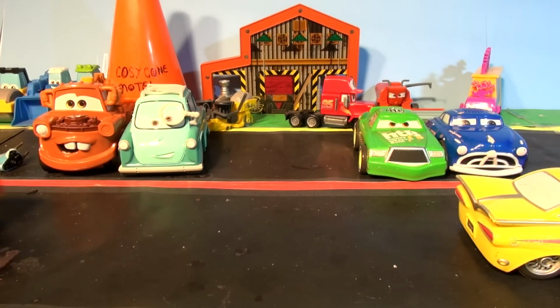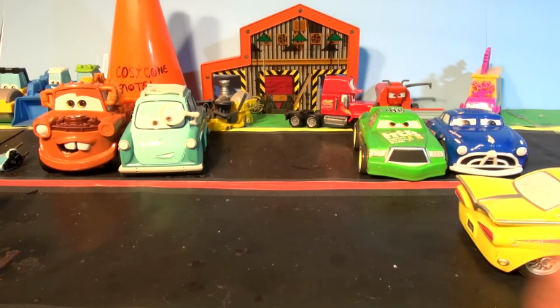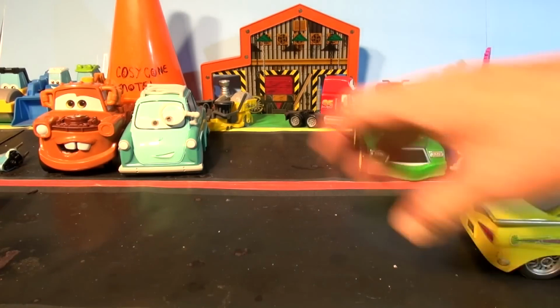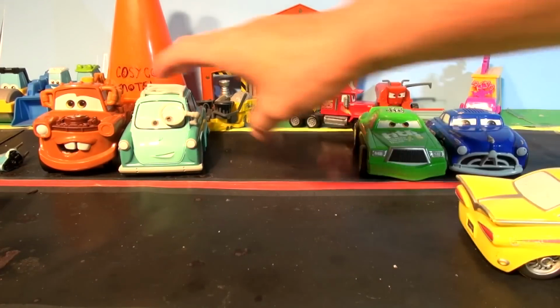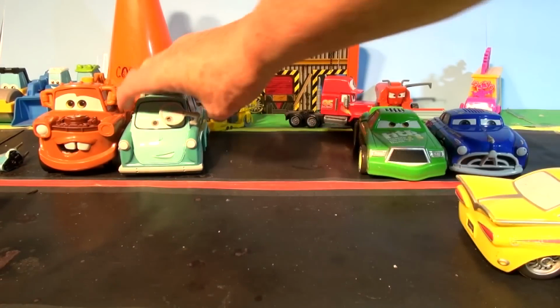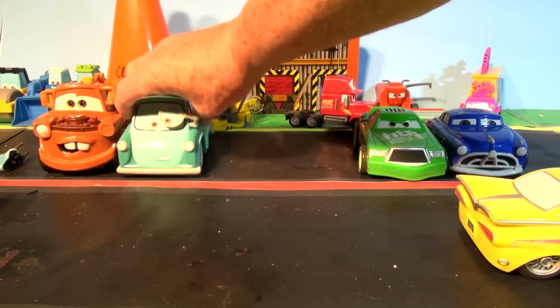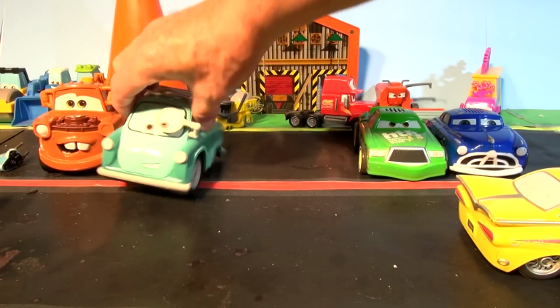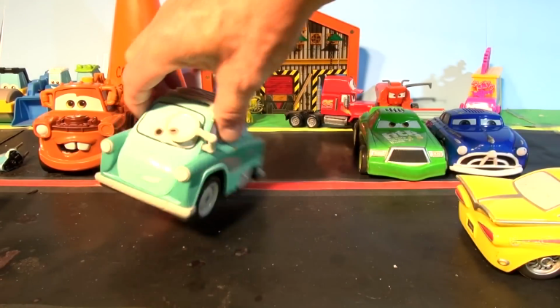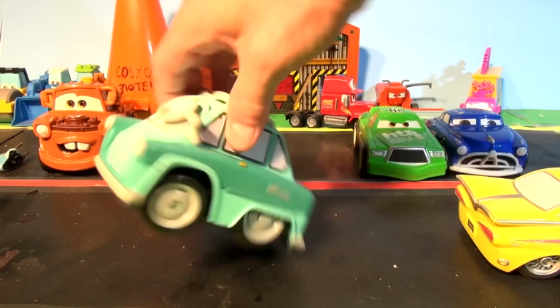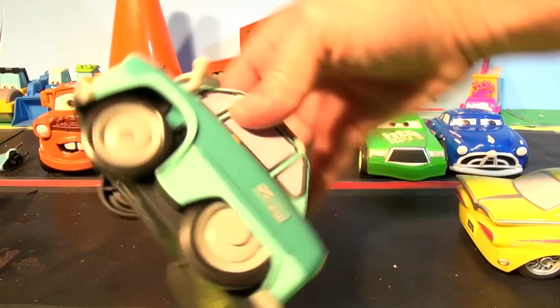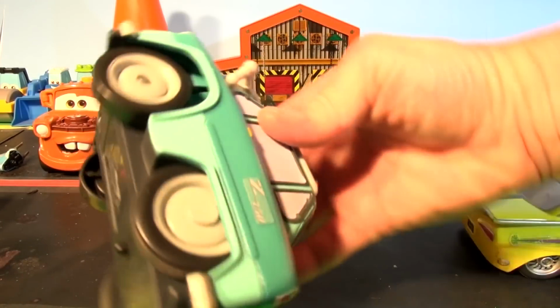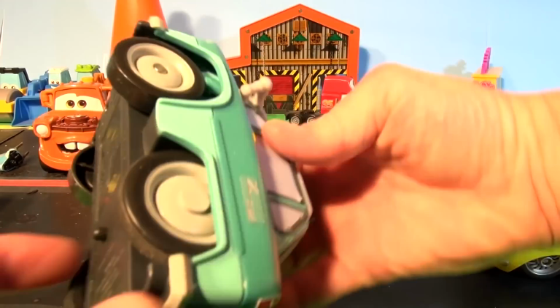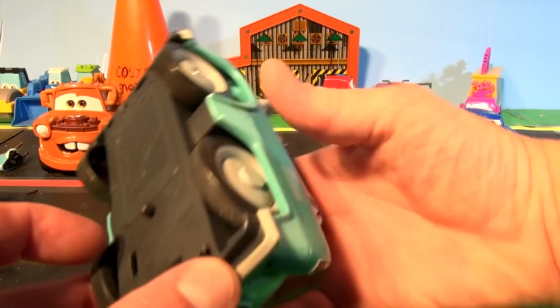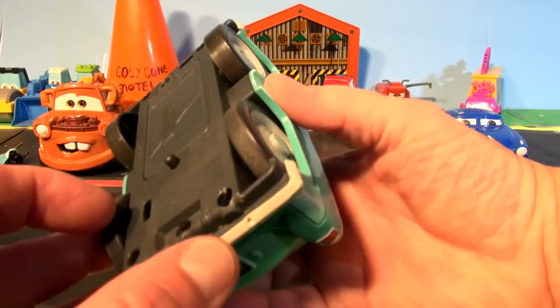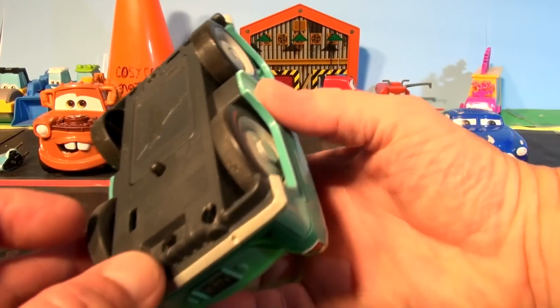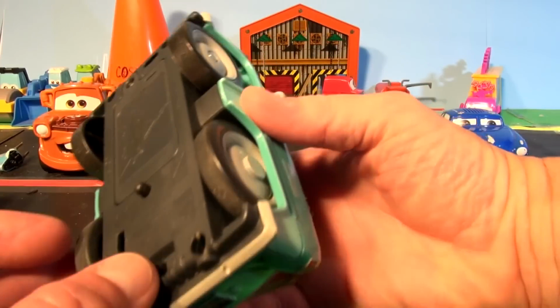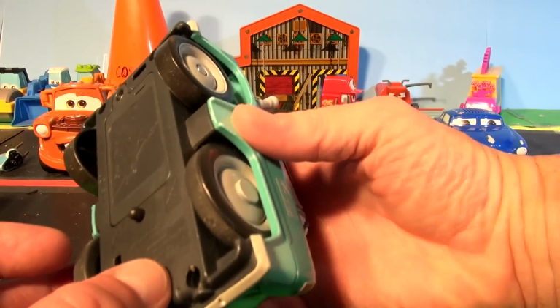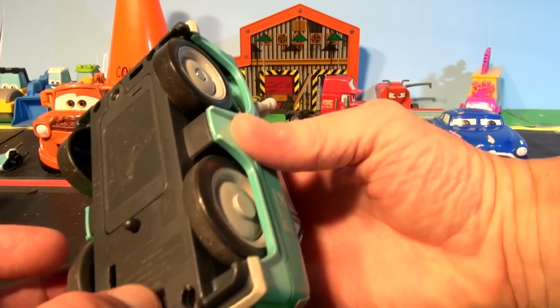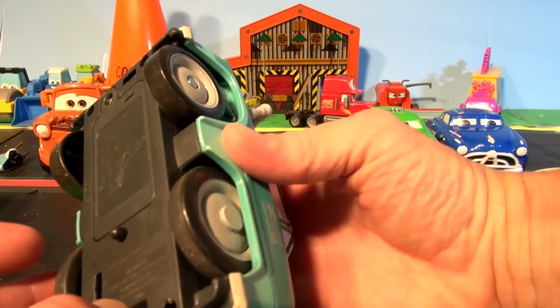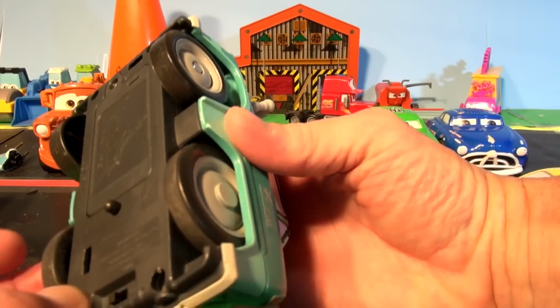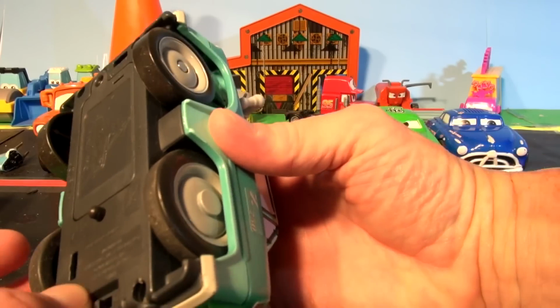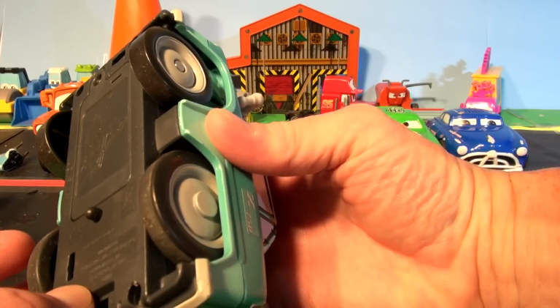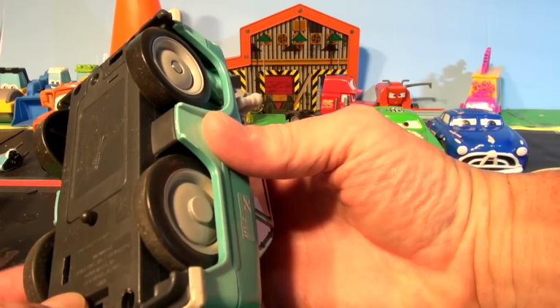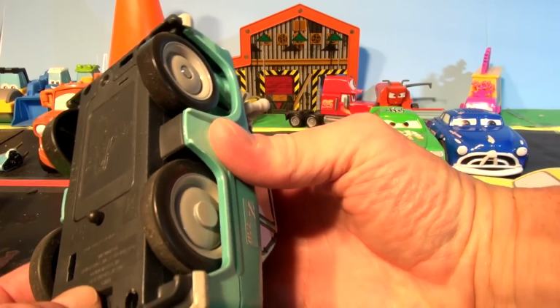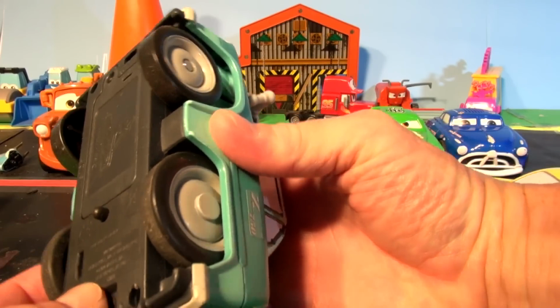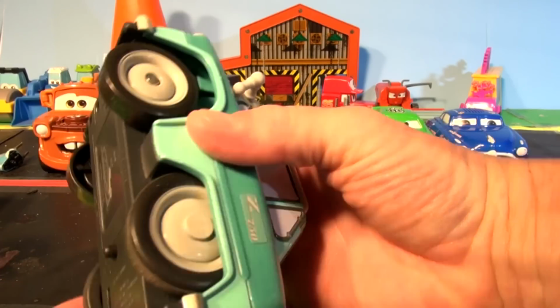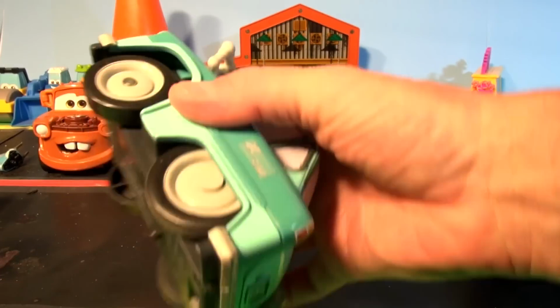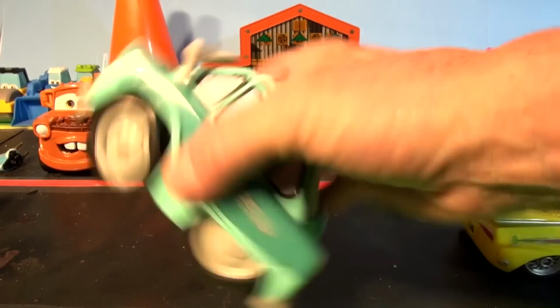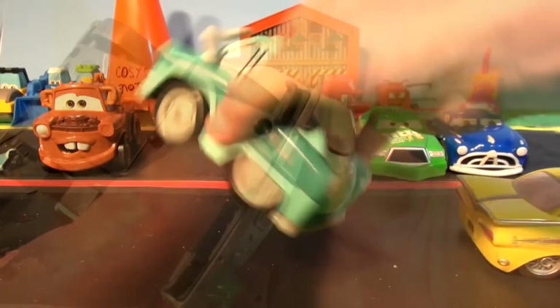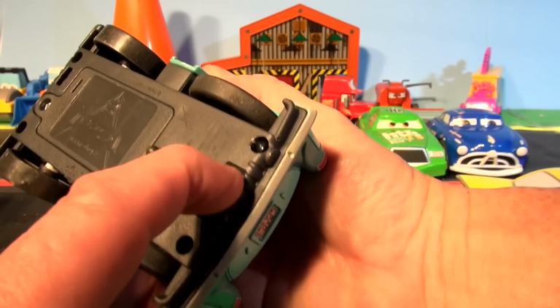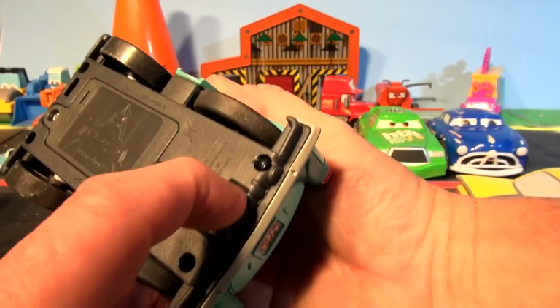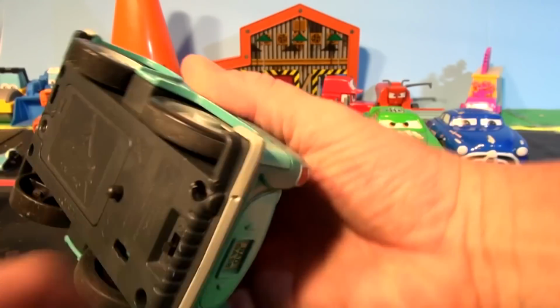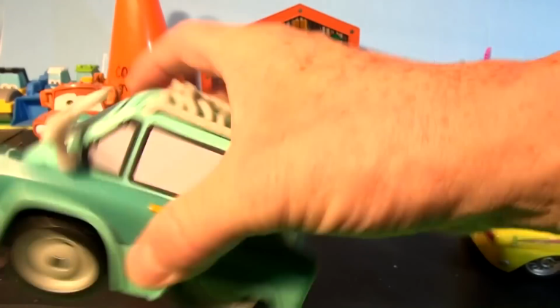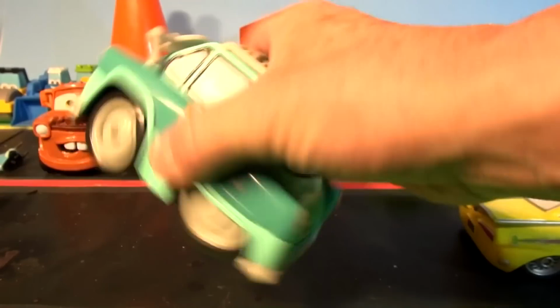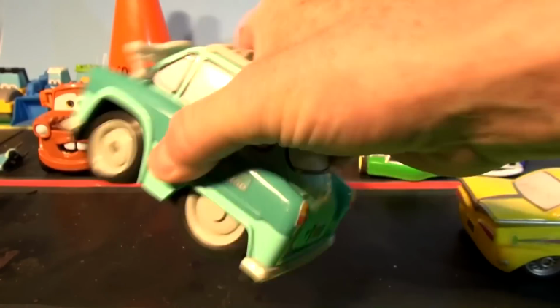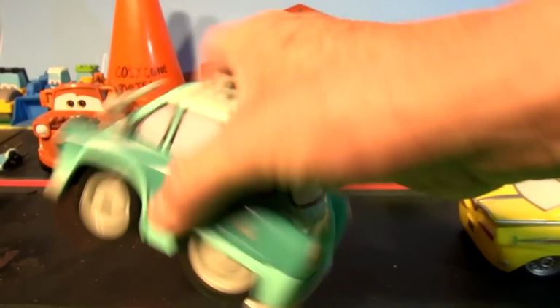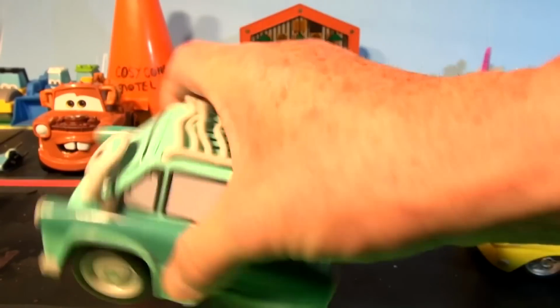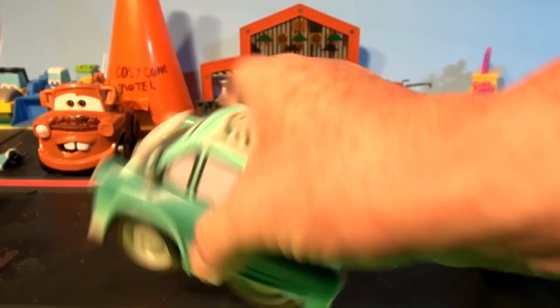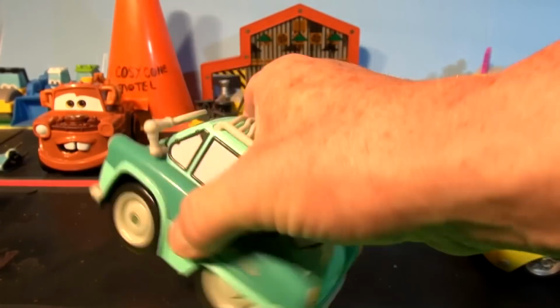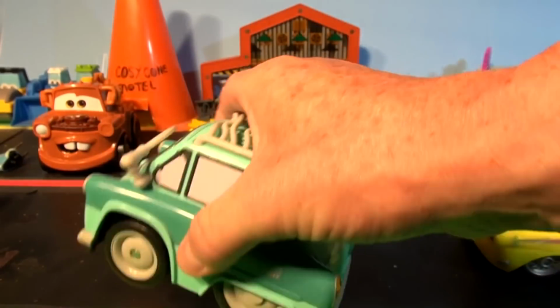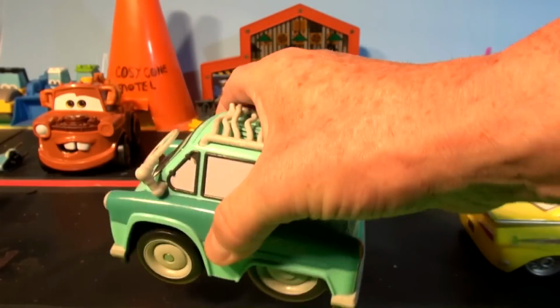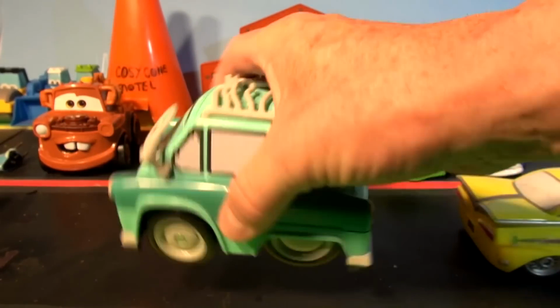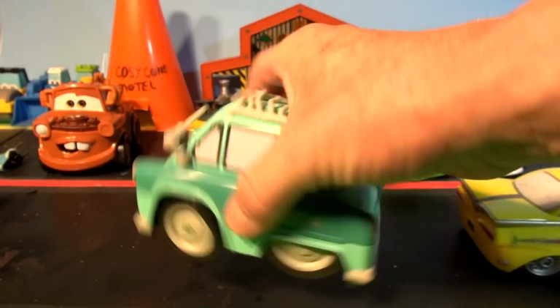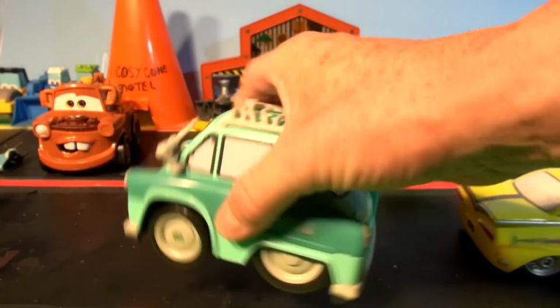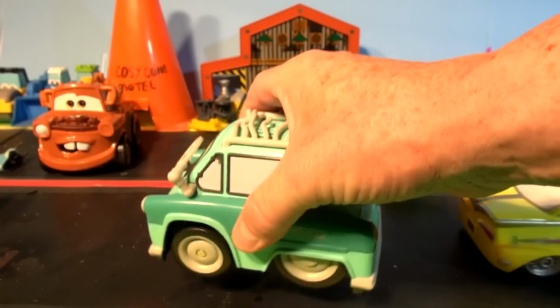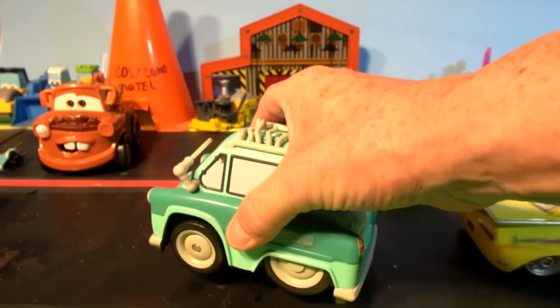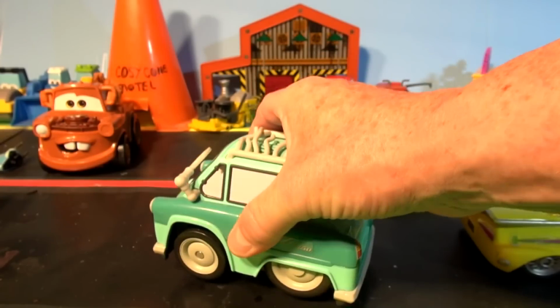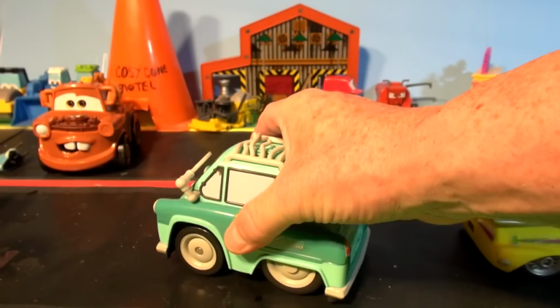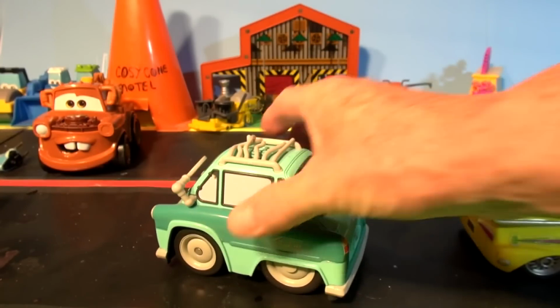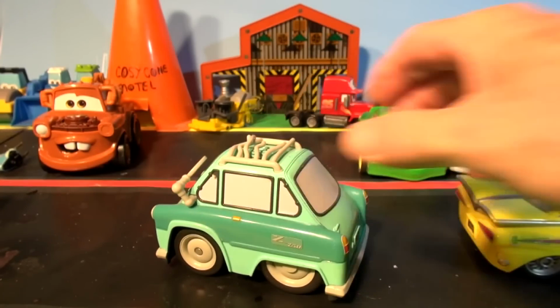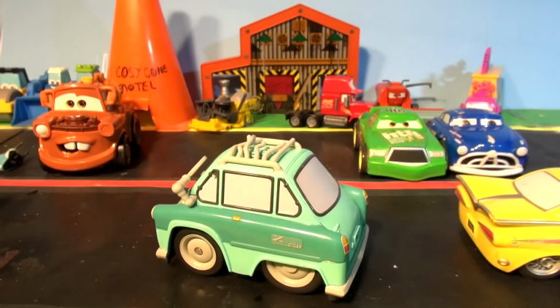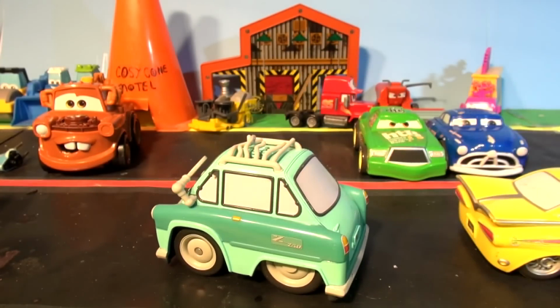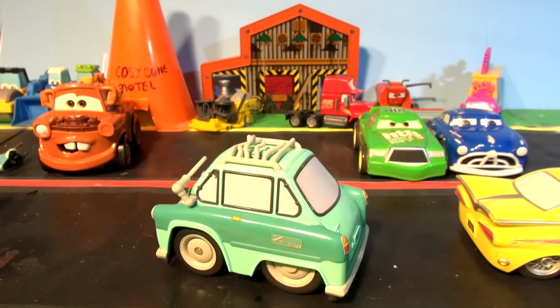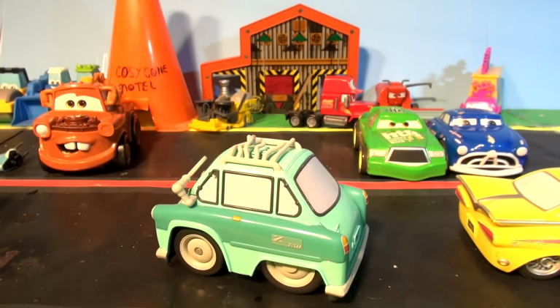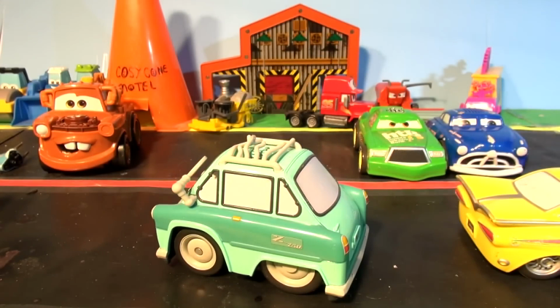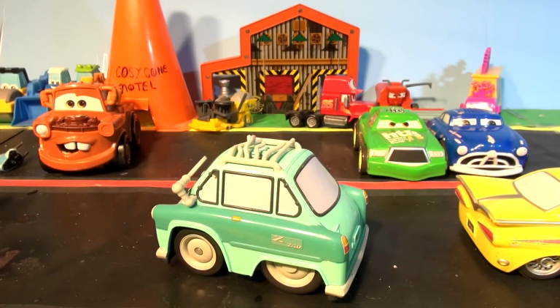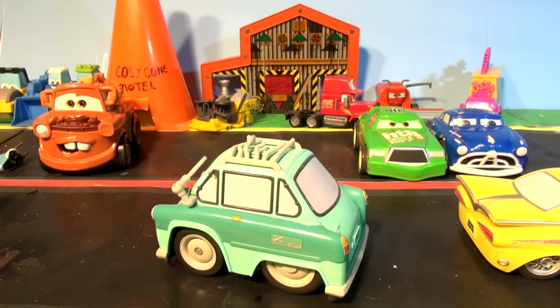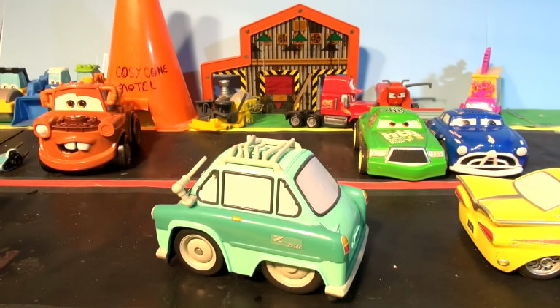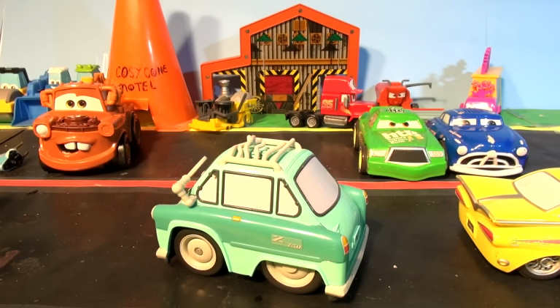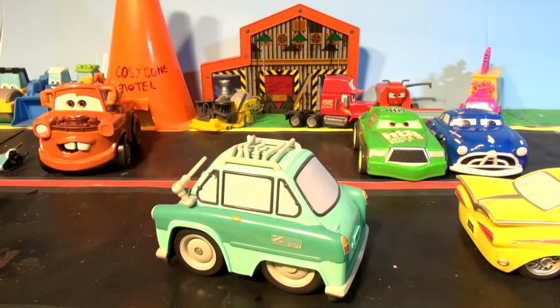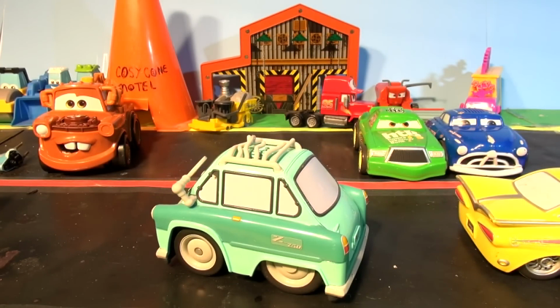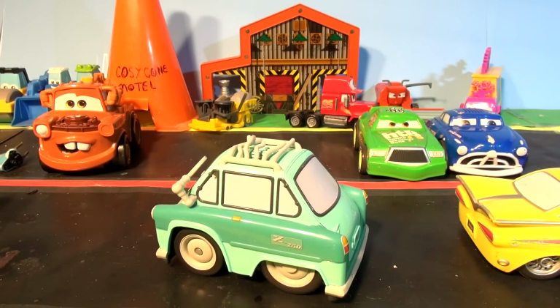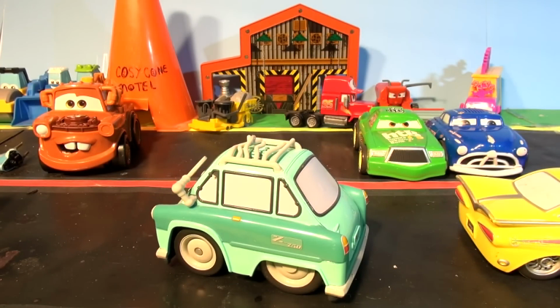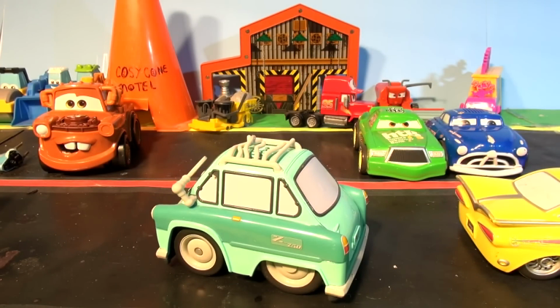And we have Professor Z. I hope it still works. Let's see. There it goes. Give it up, McMissile.